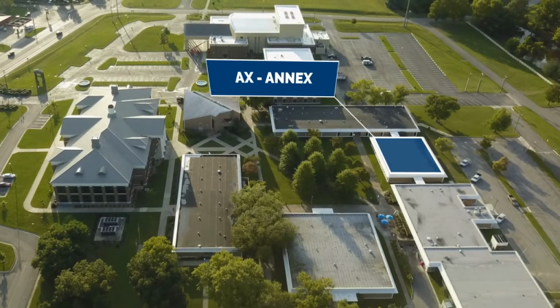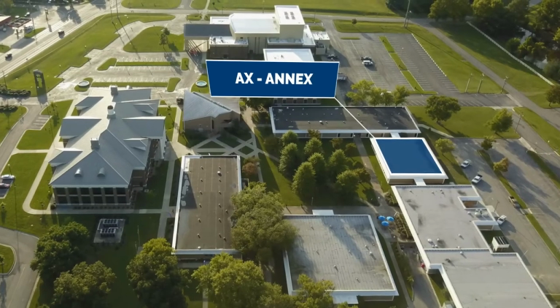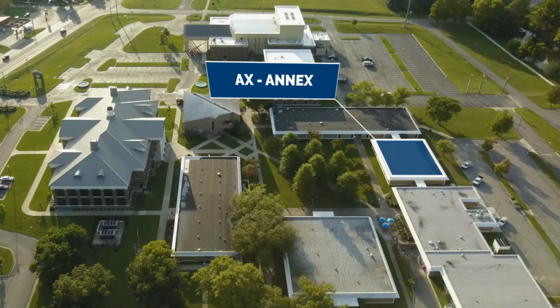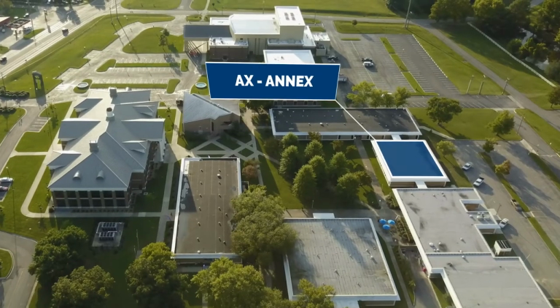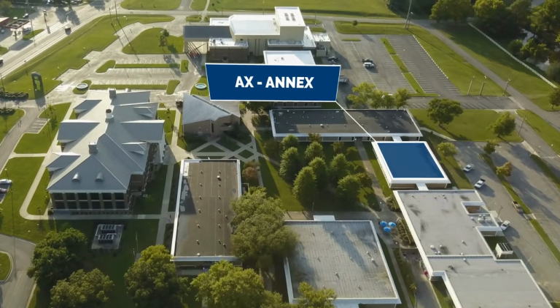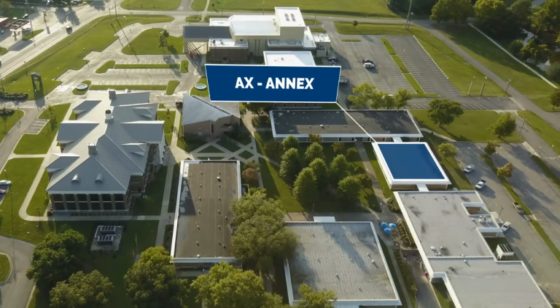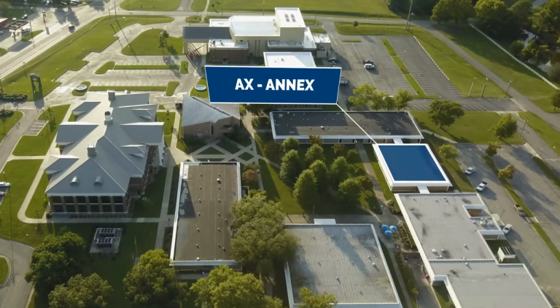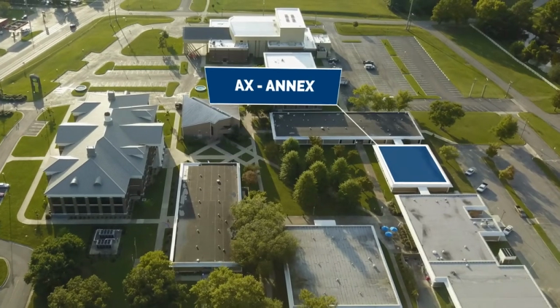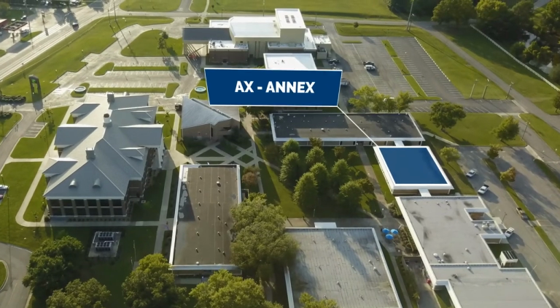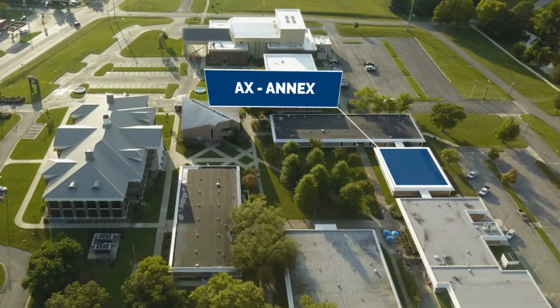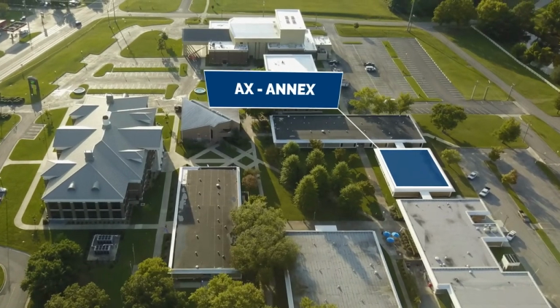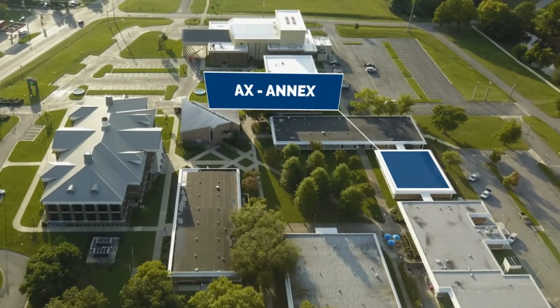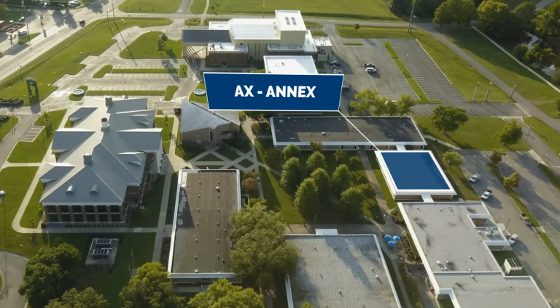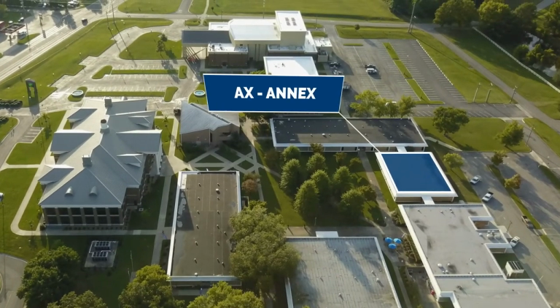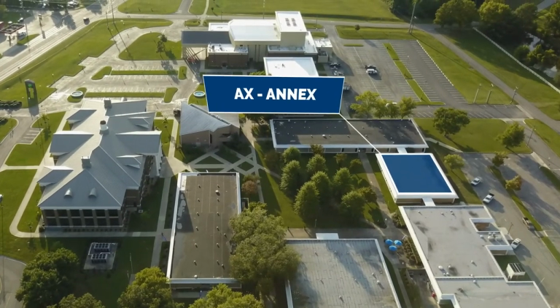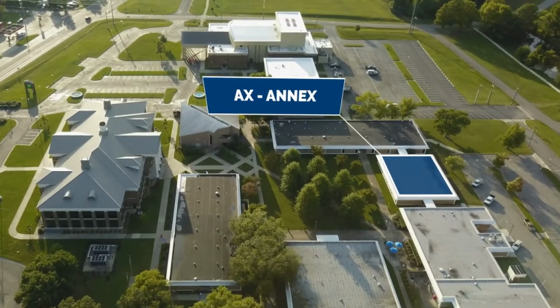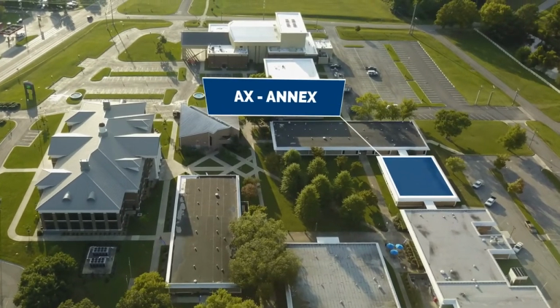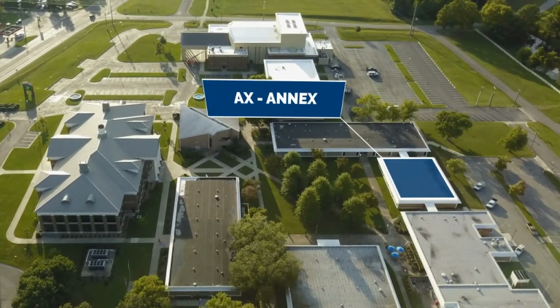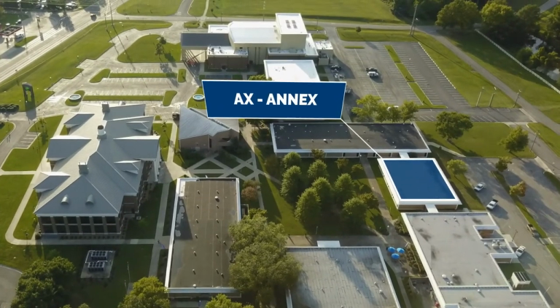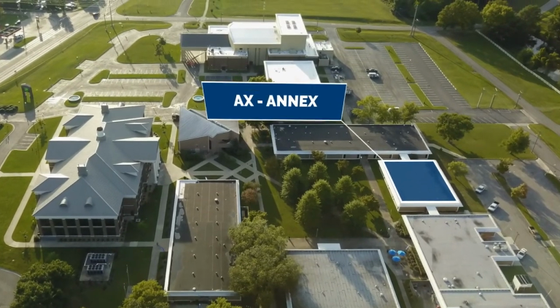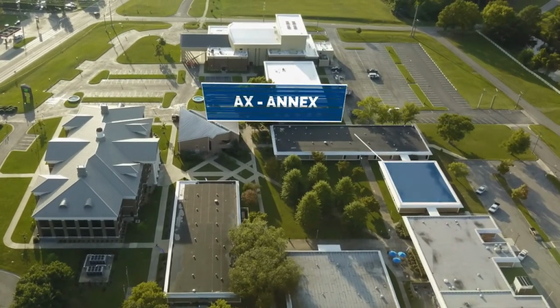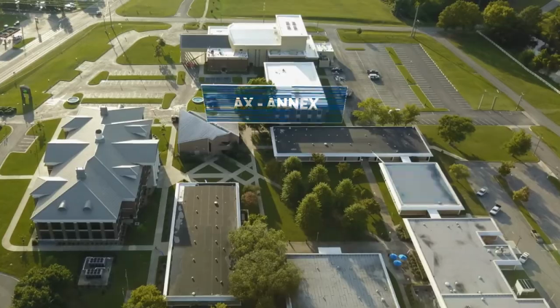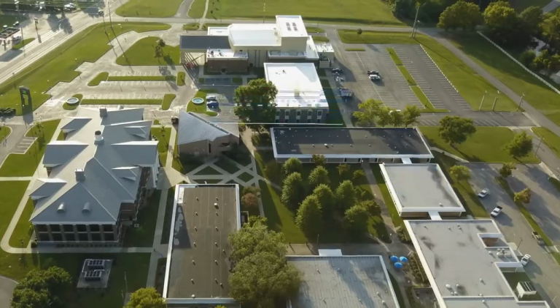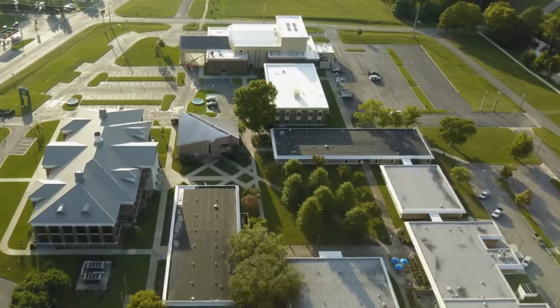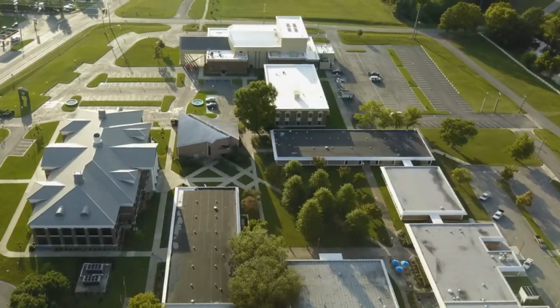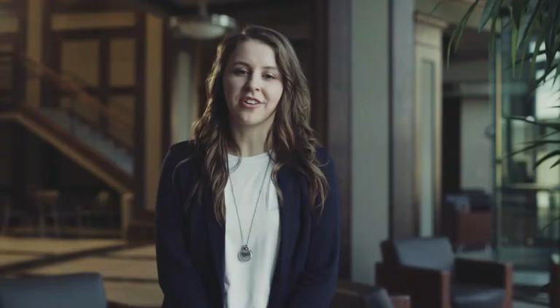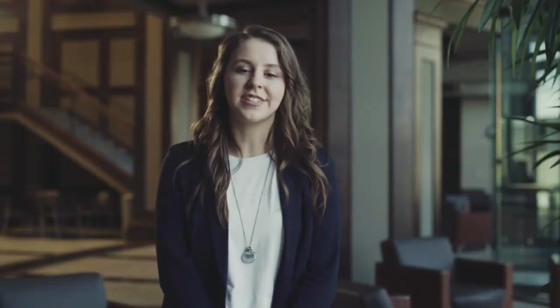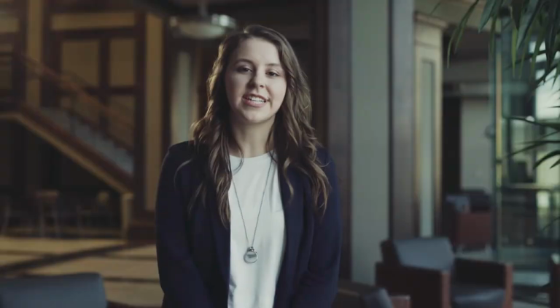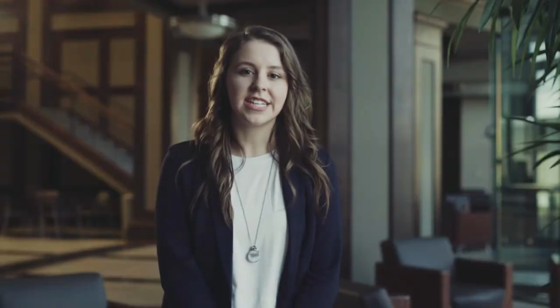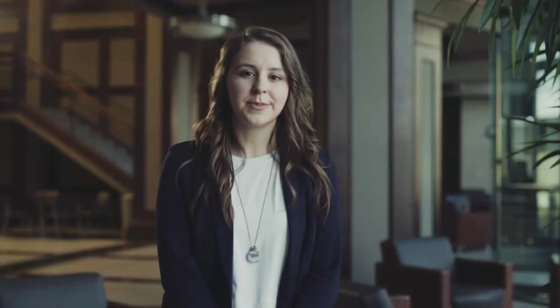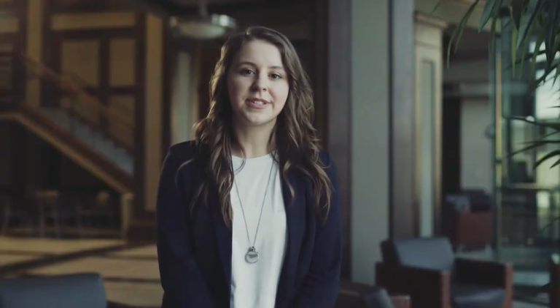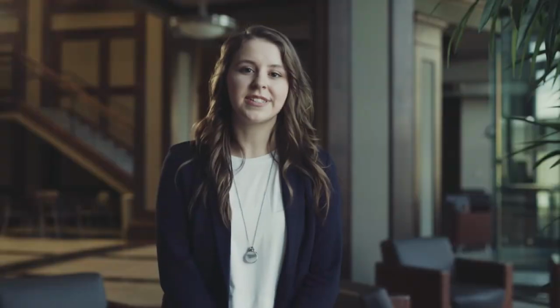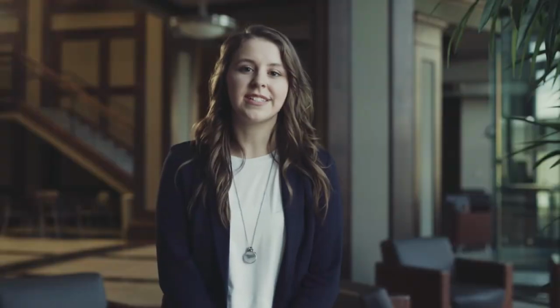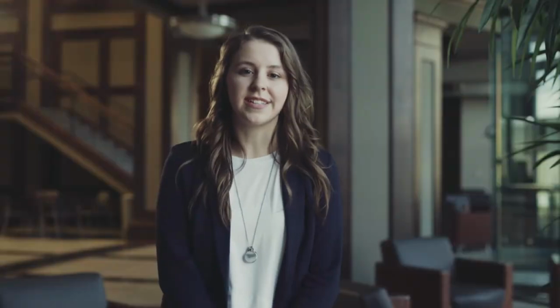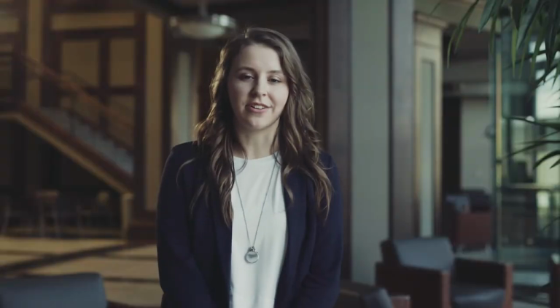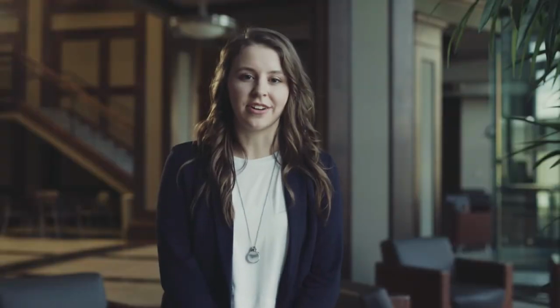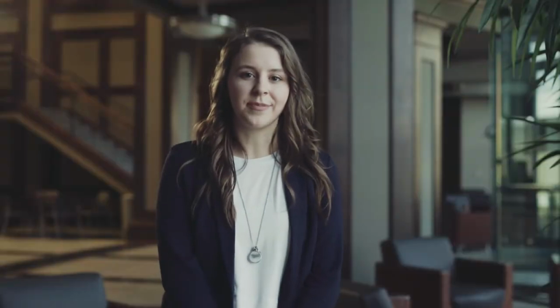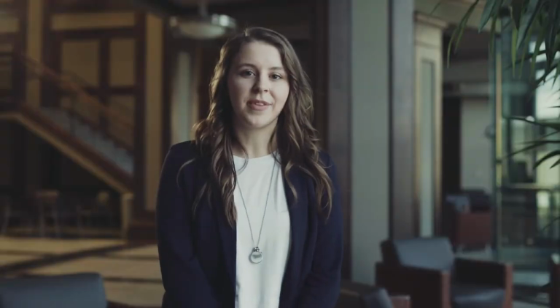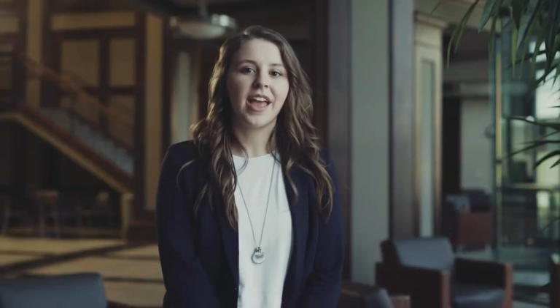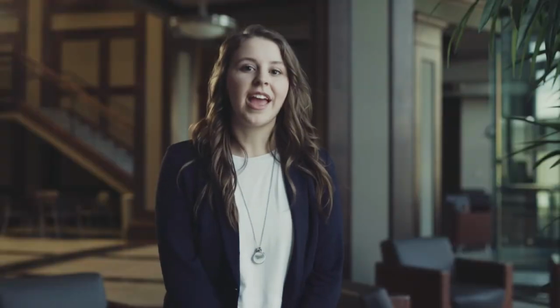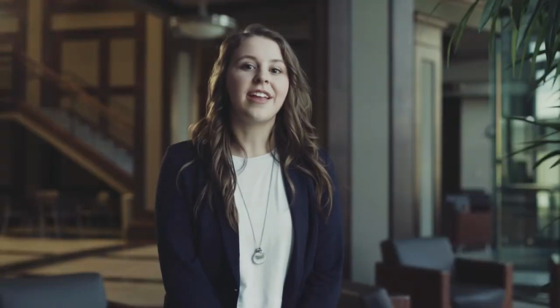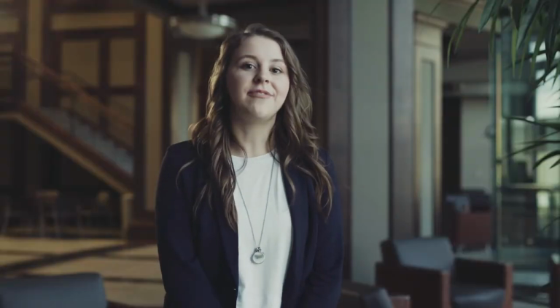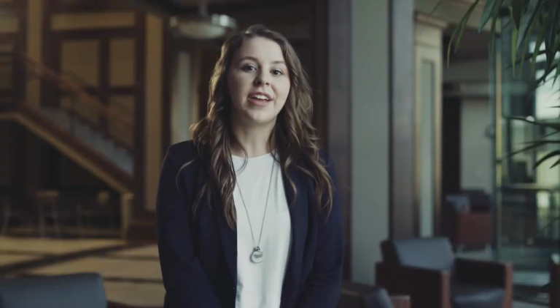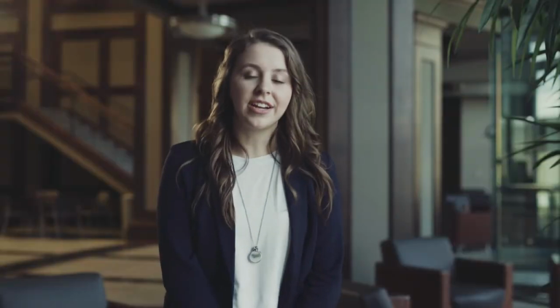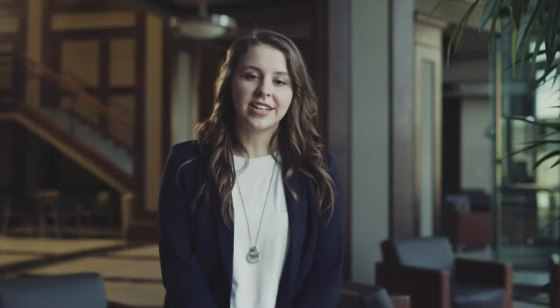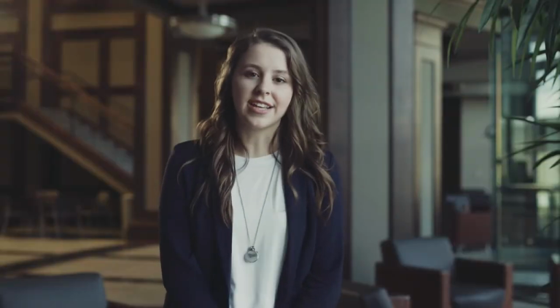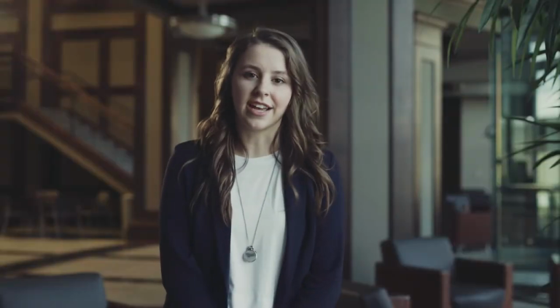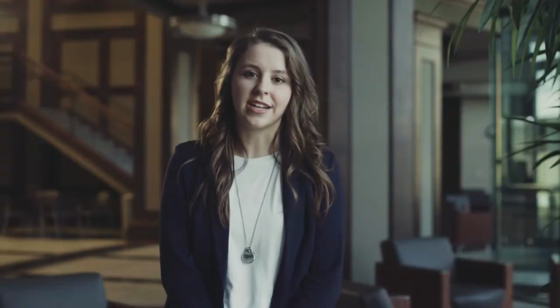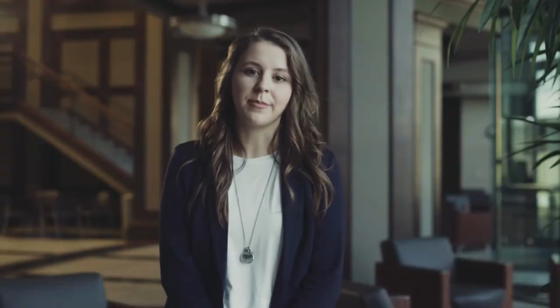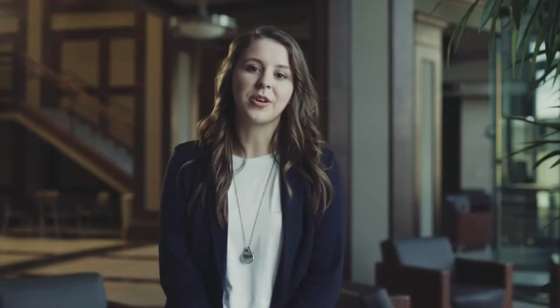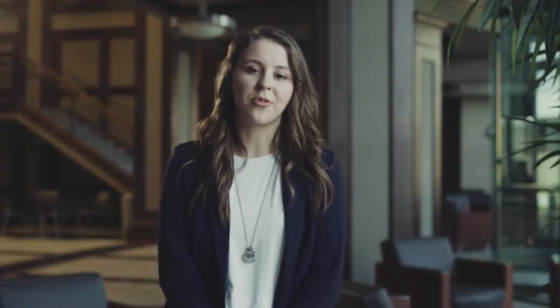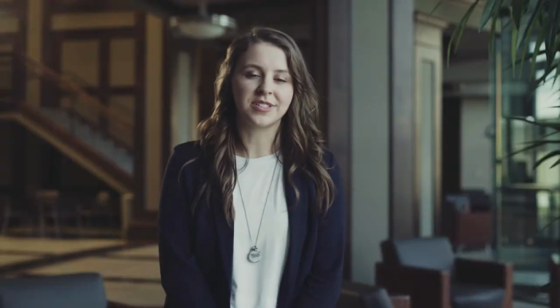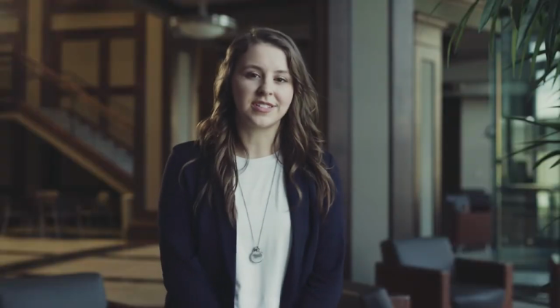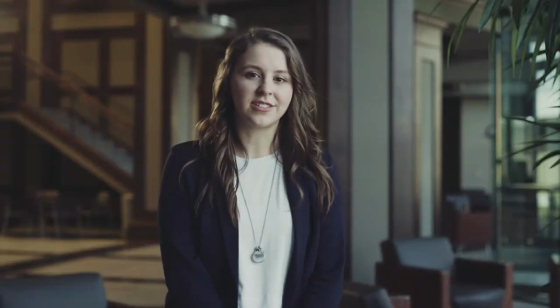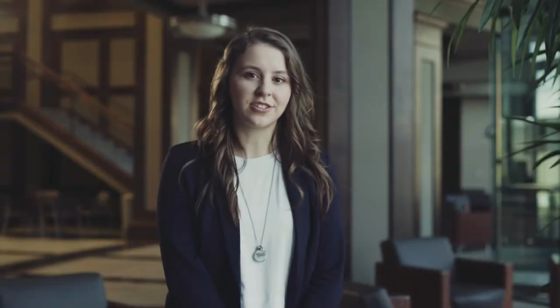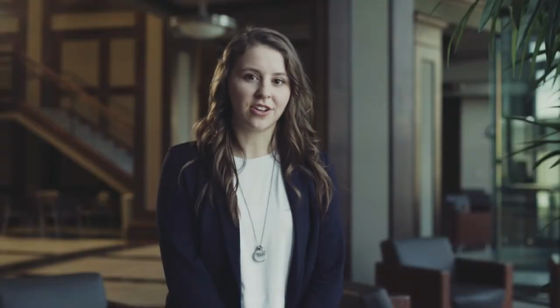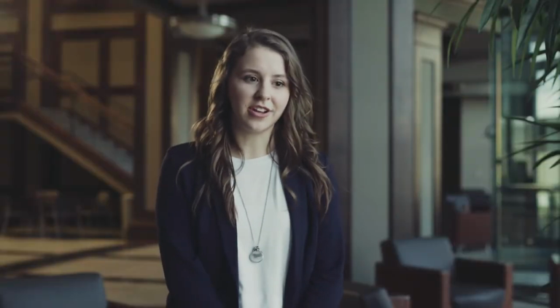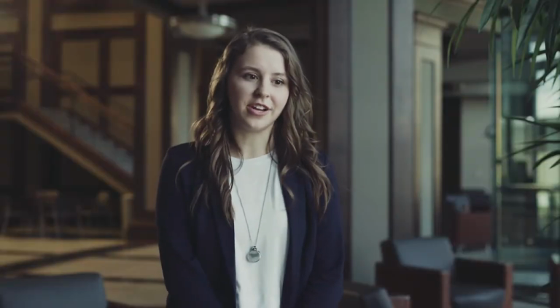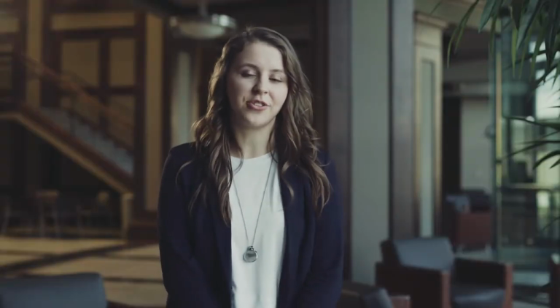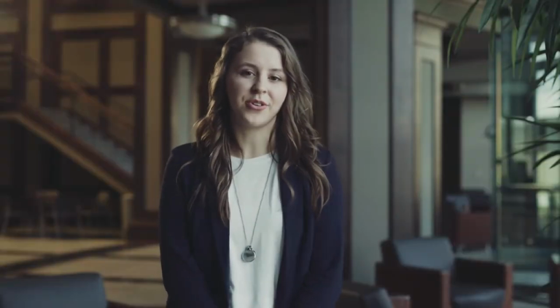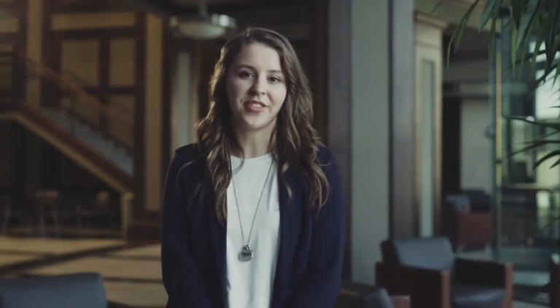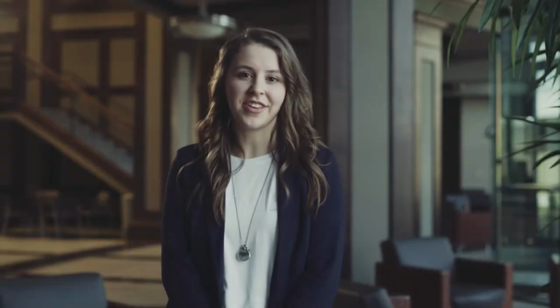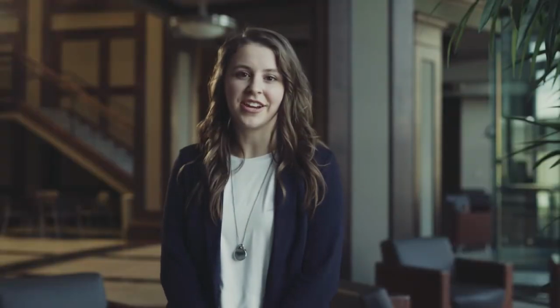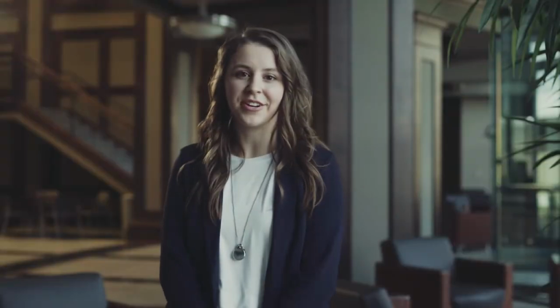The Annex Building houses our campus bookstore called Textbooks Etc., and various academic courses are taught here throughout the year.